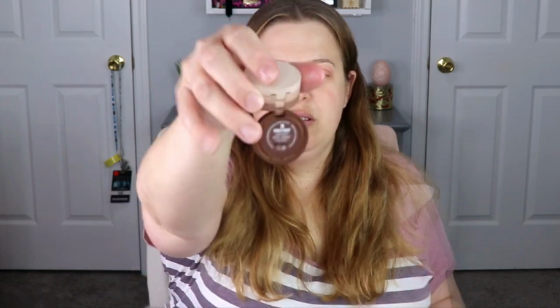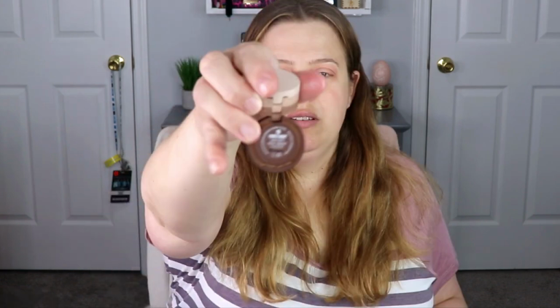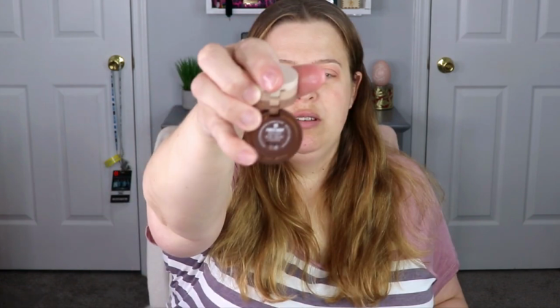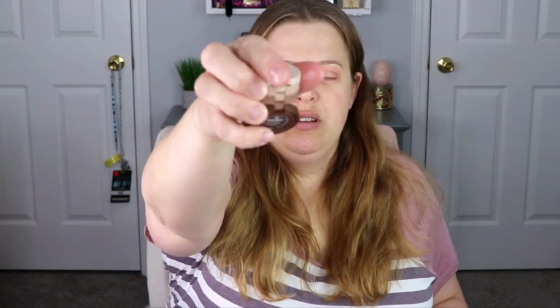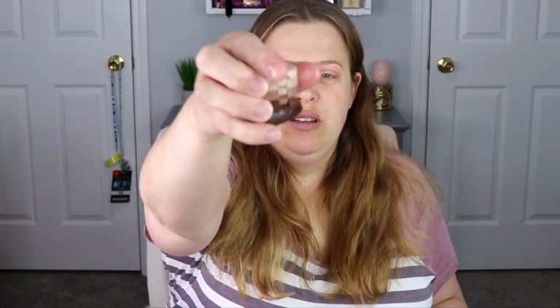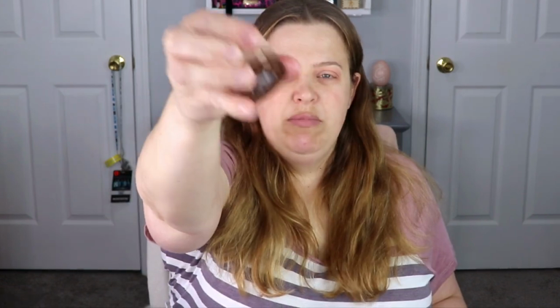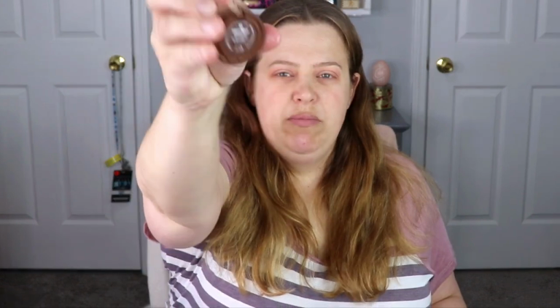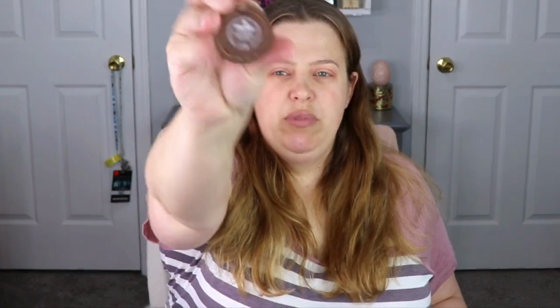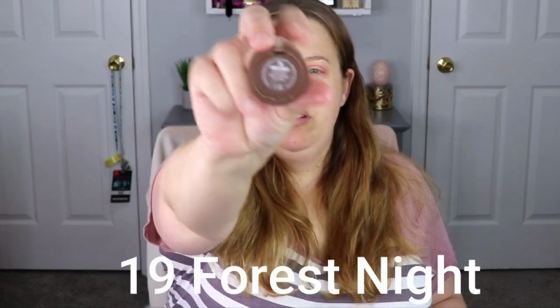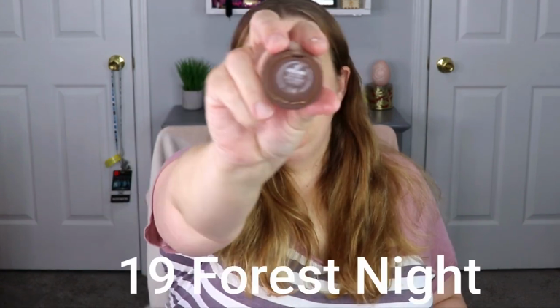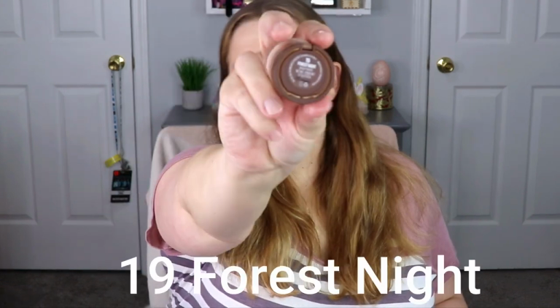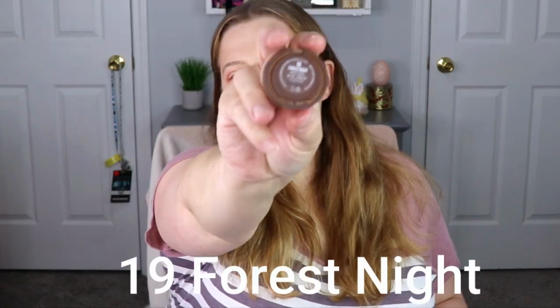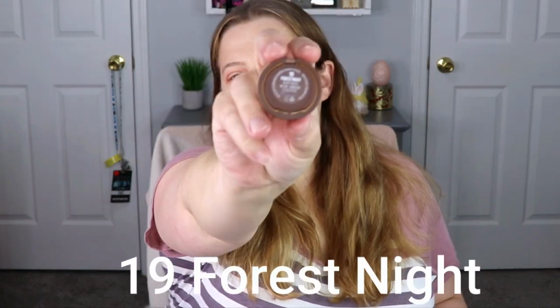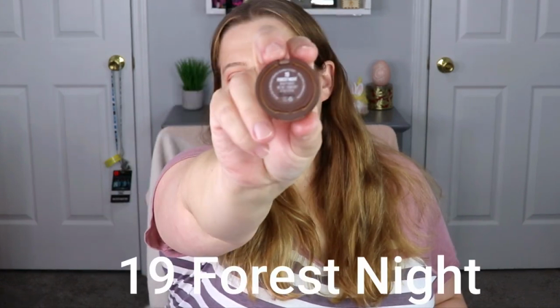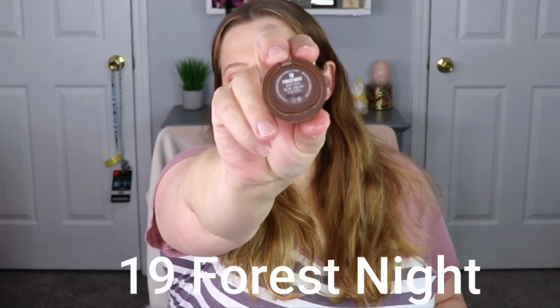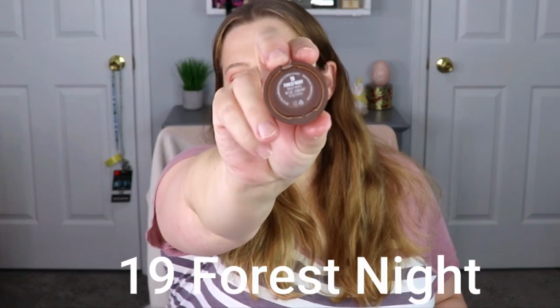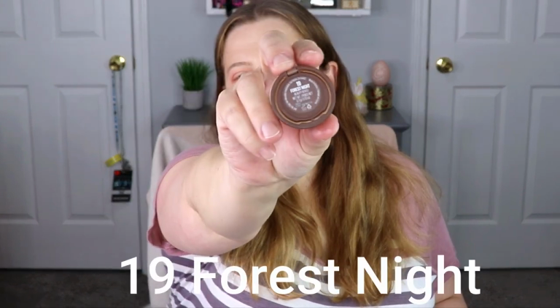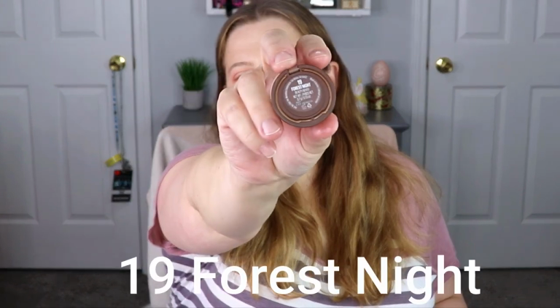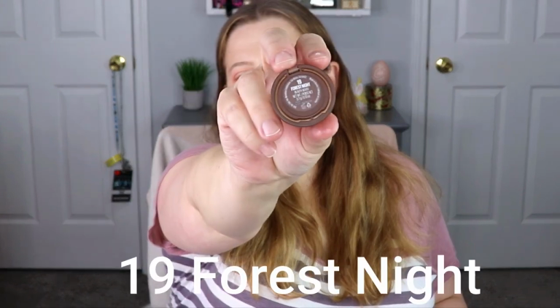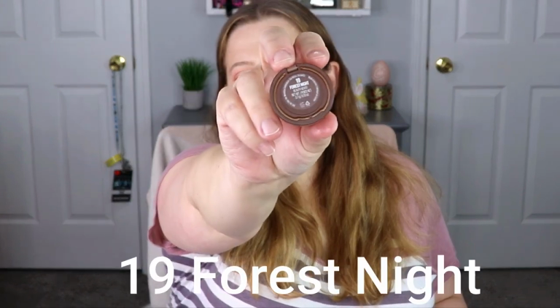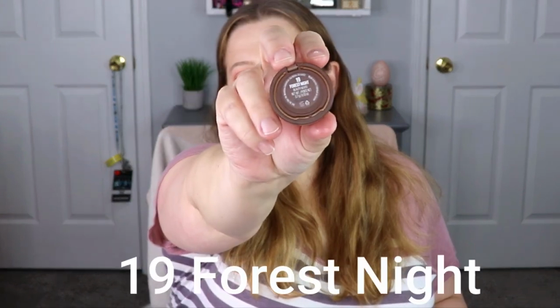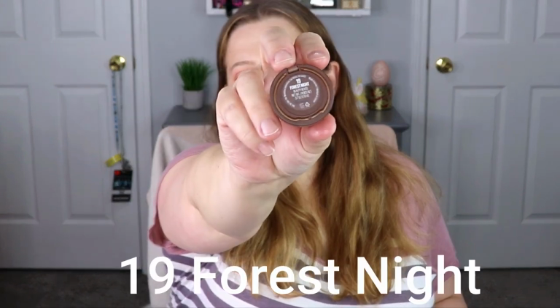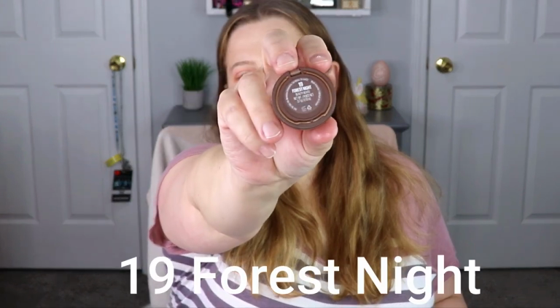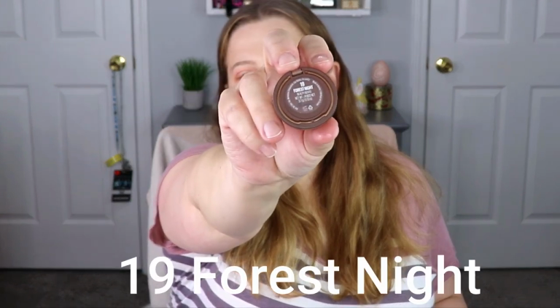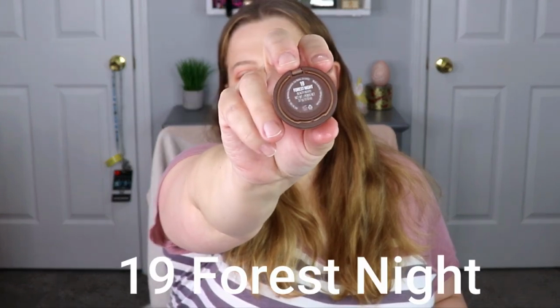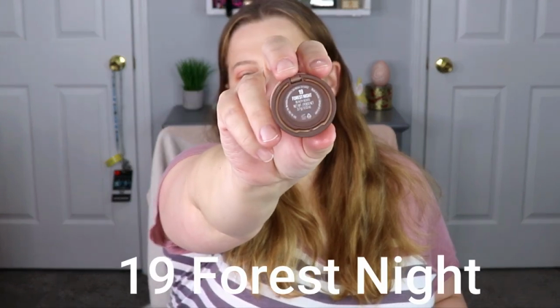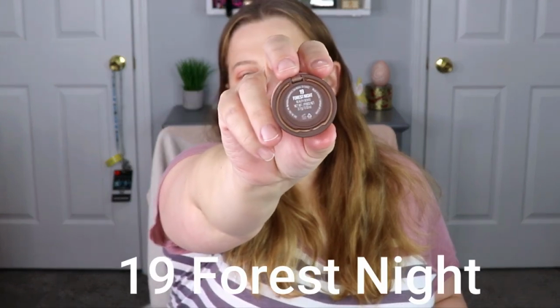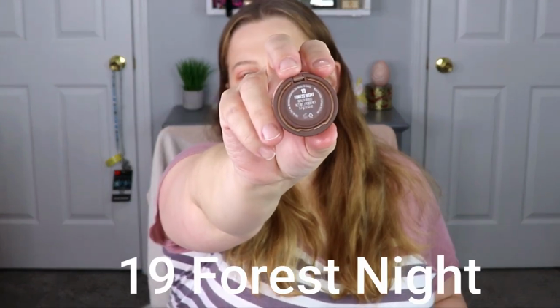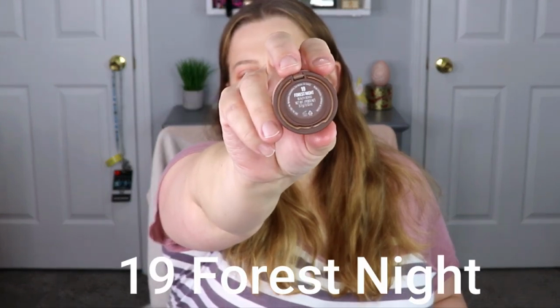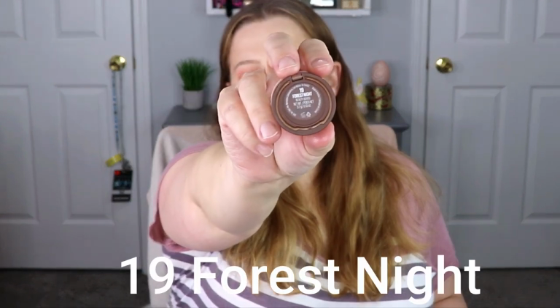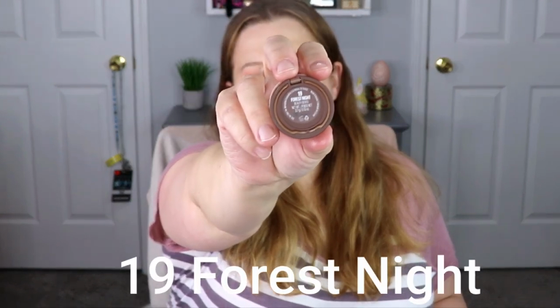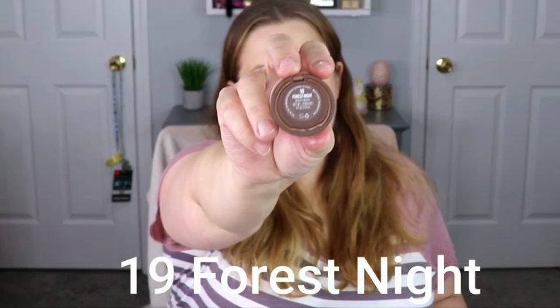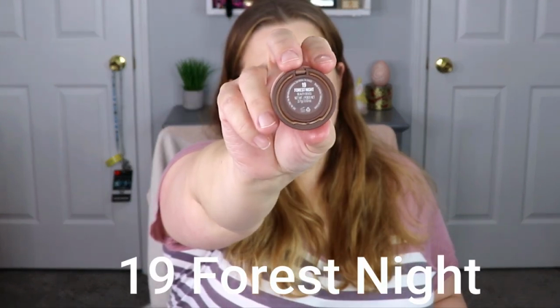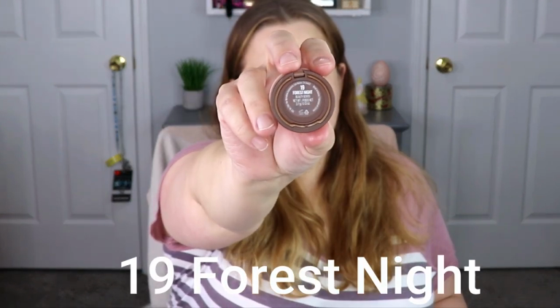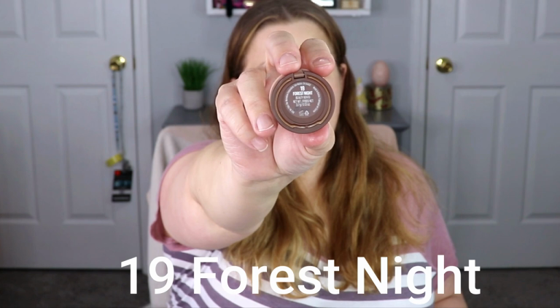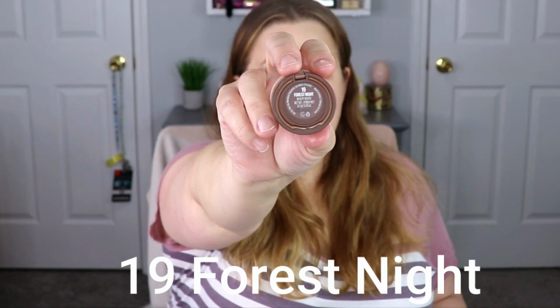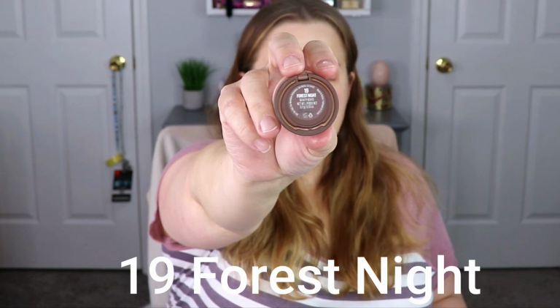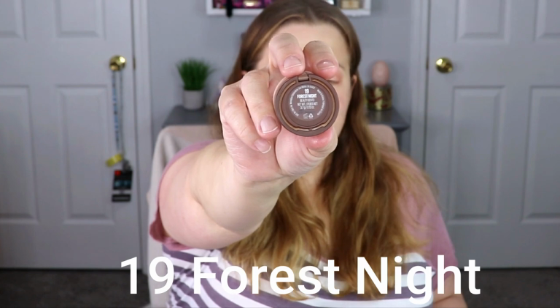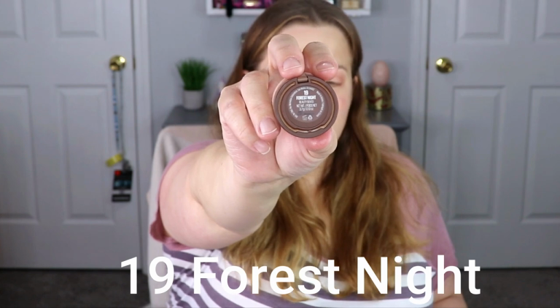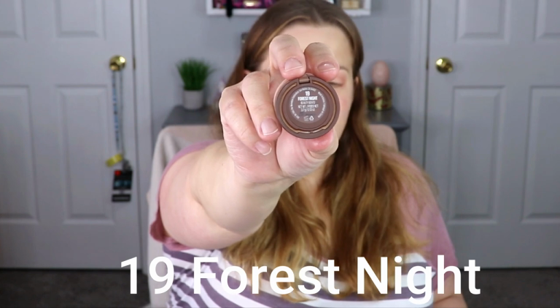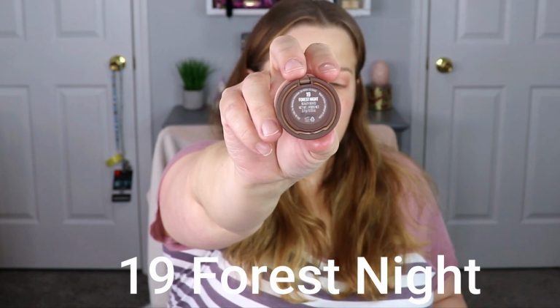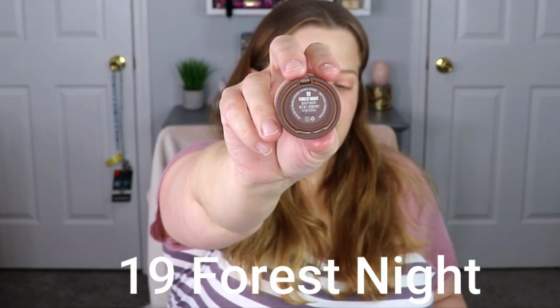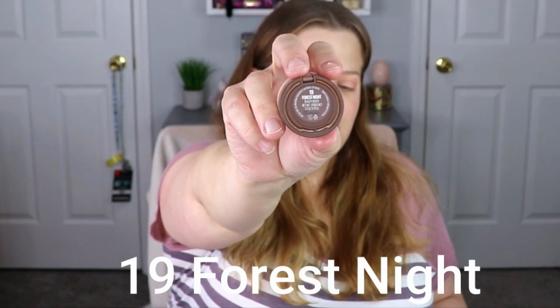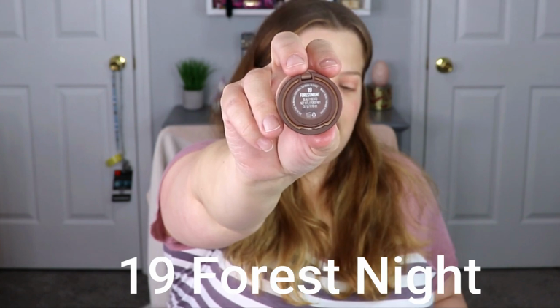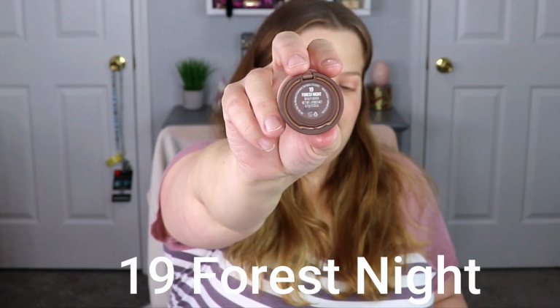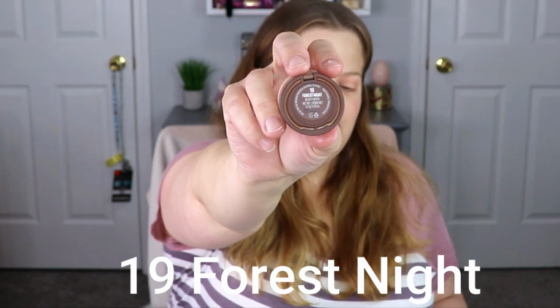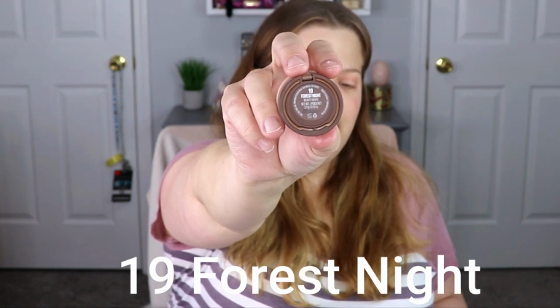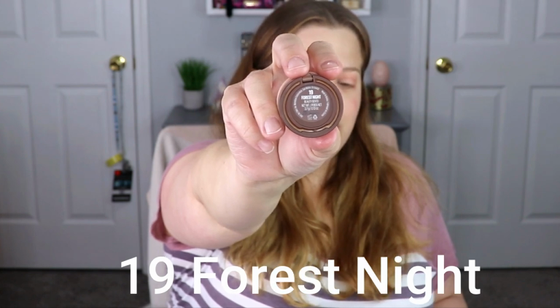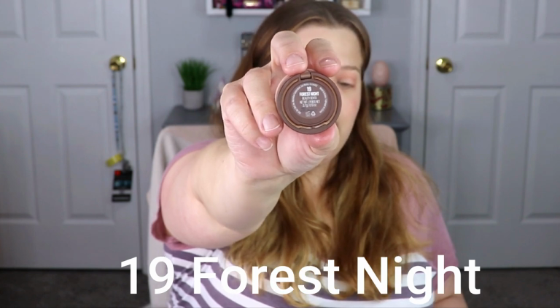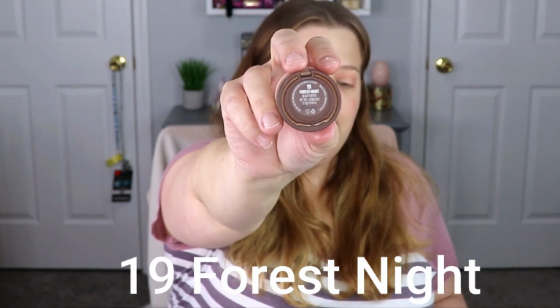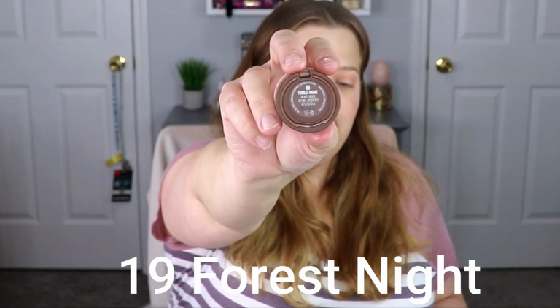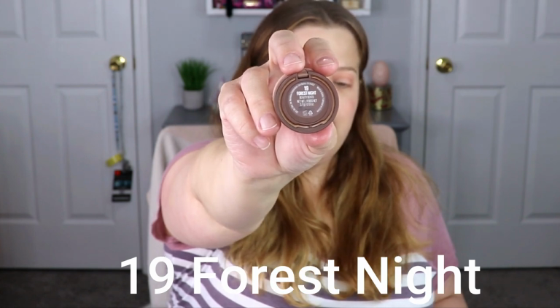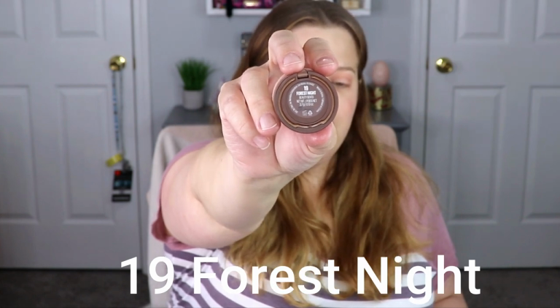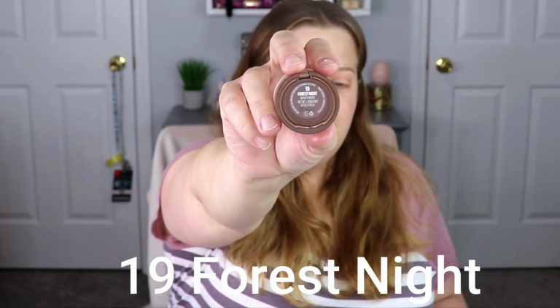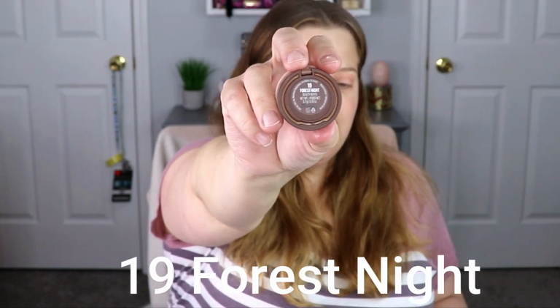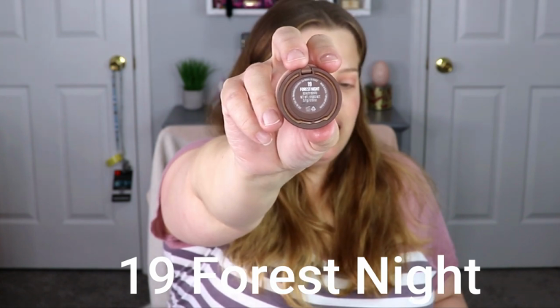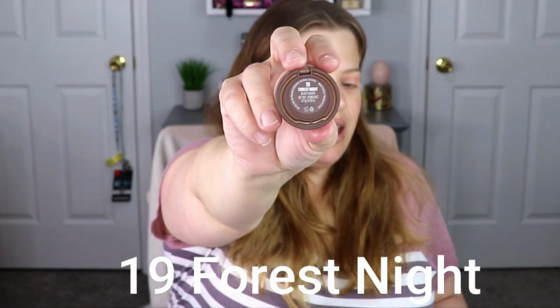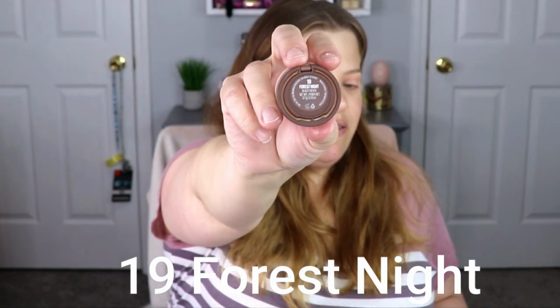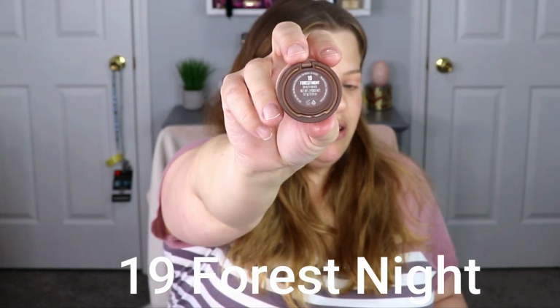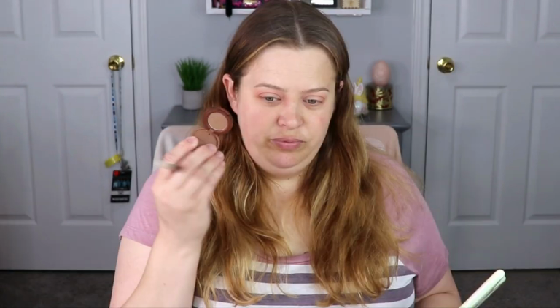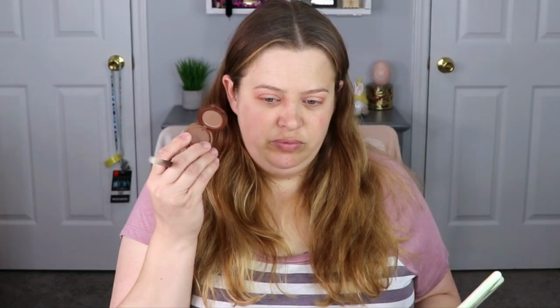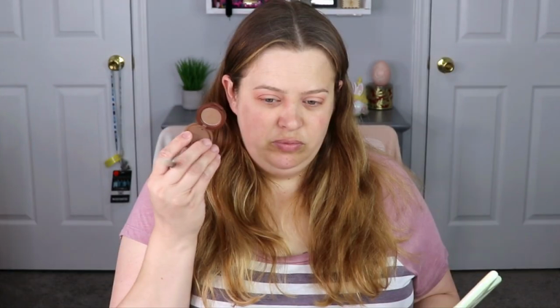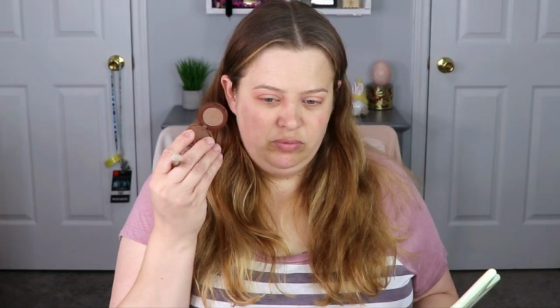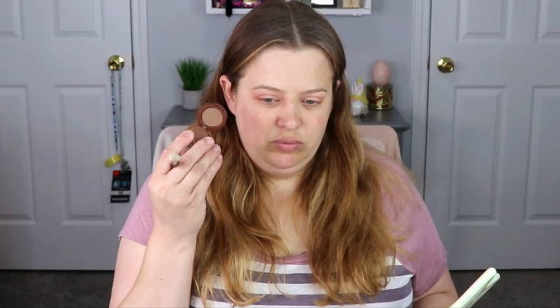Now I'm going to take number 19, which is Forest Night, and I'm going to take the bottom shade and pack this on the outer corner.